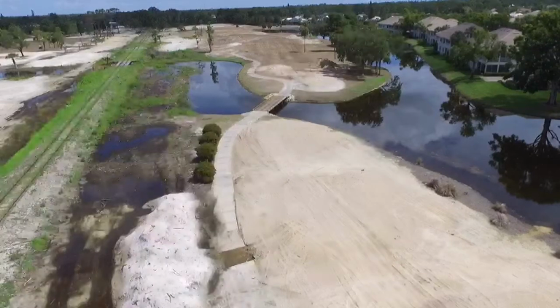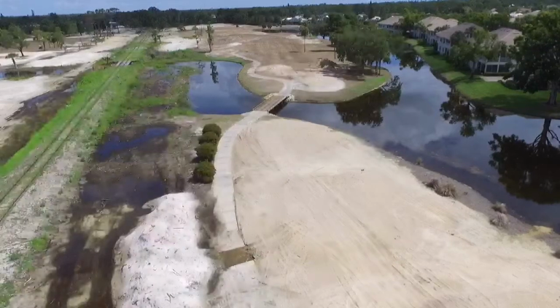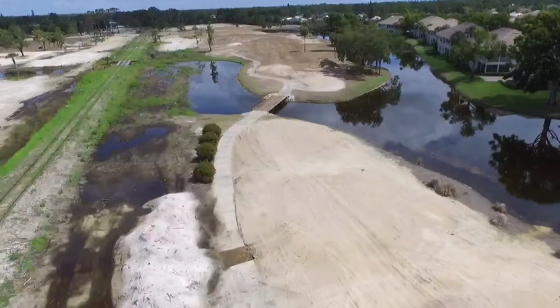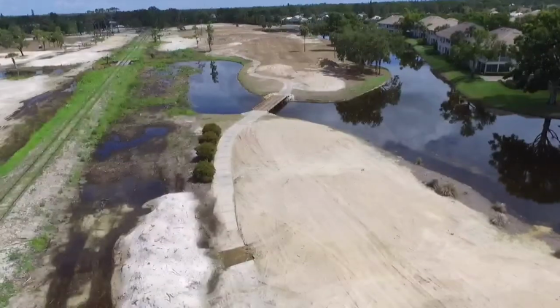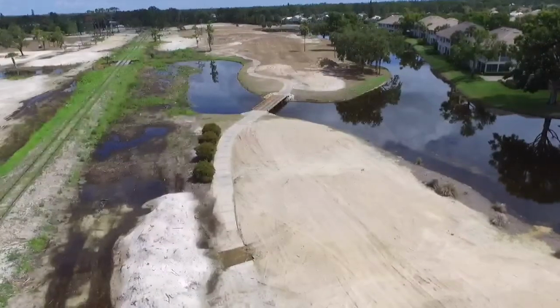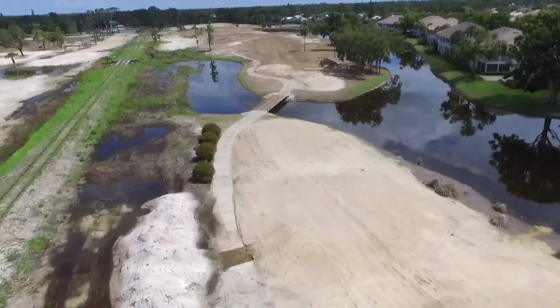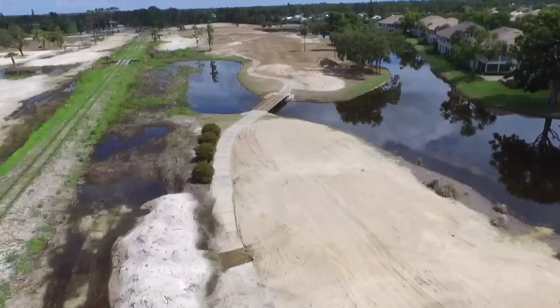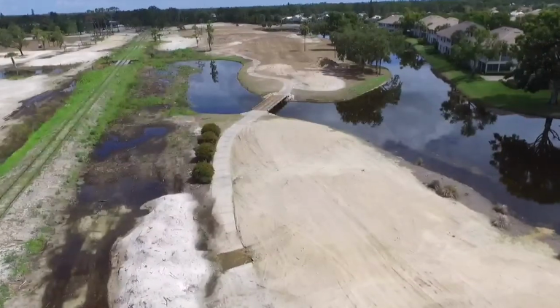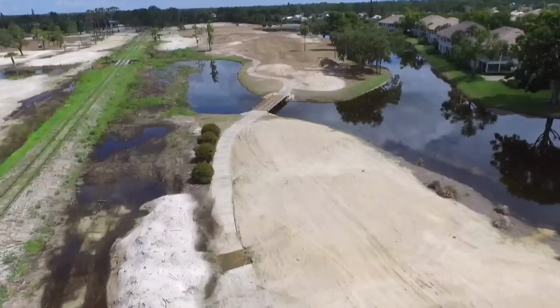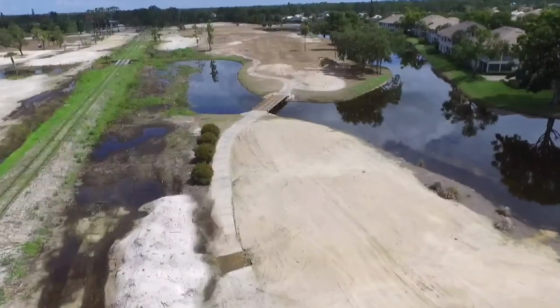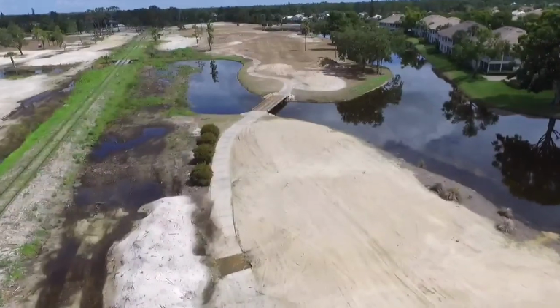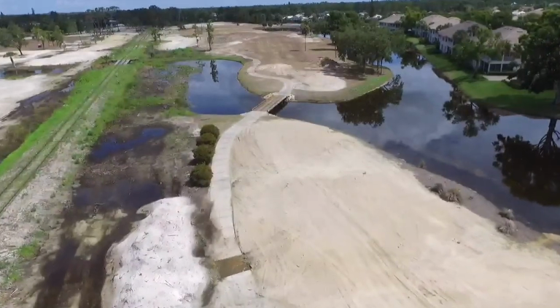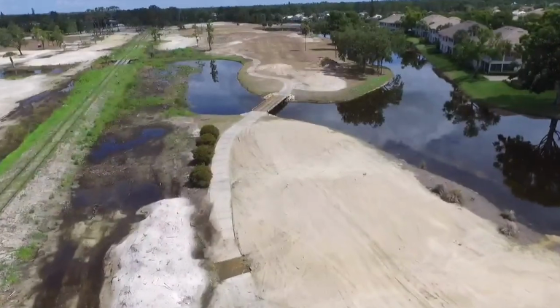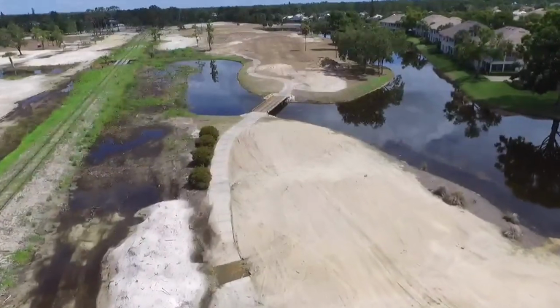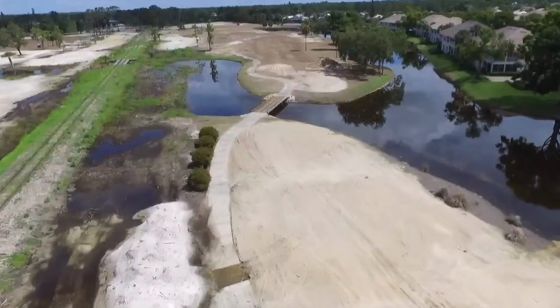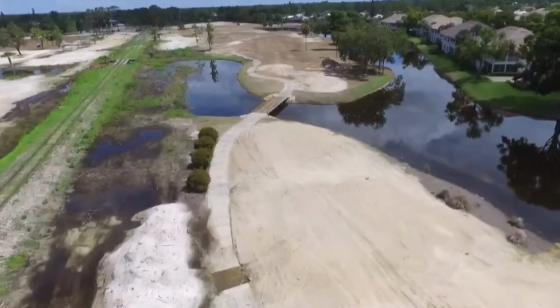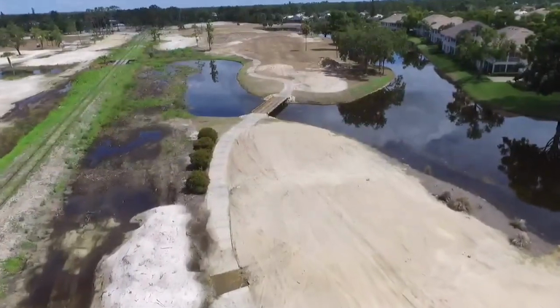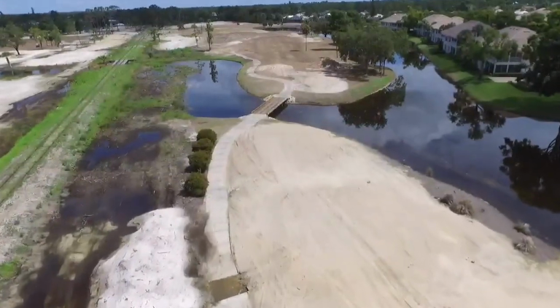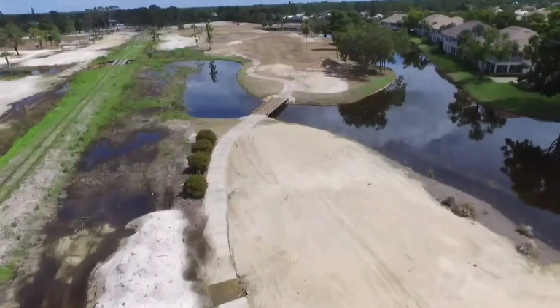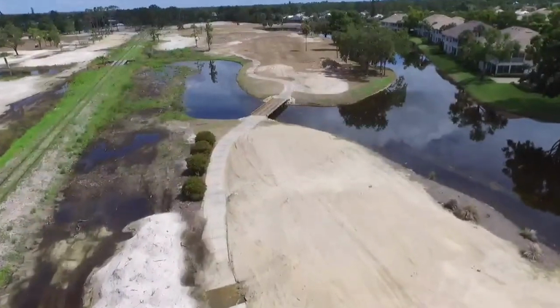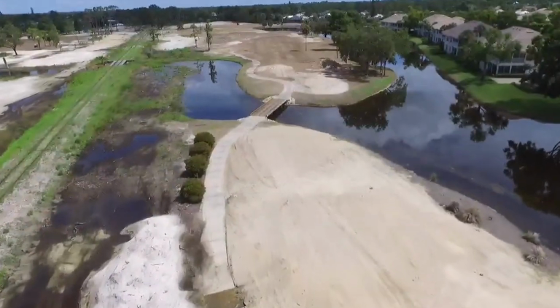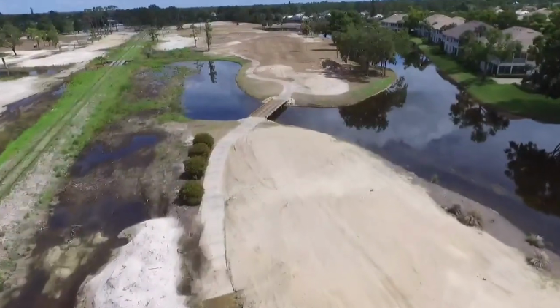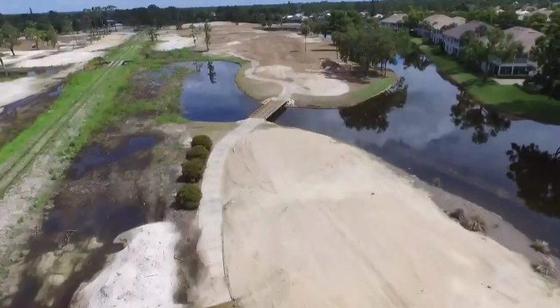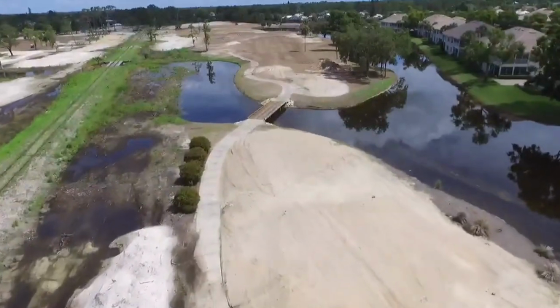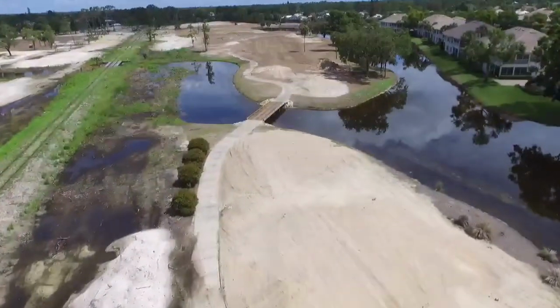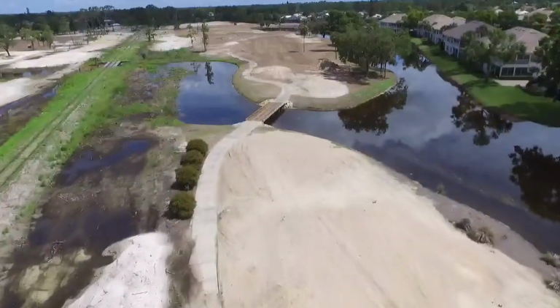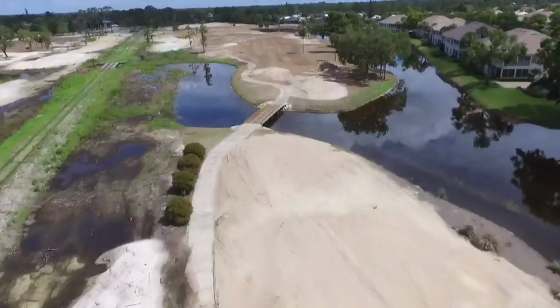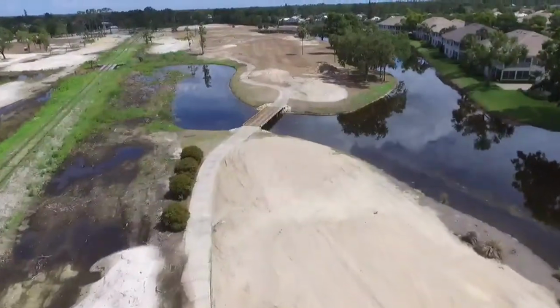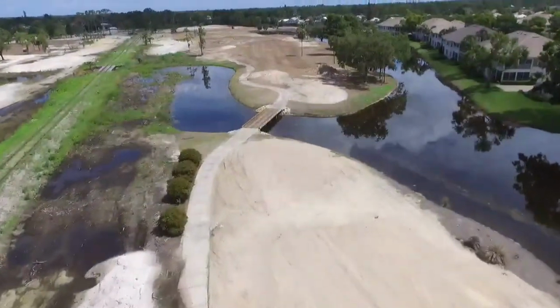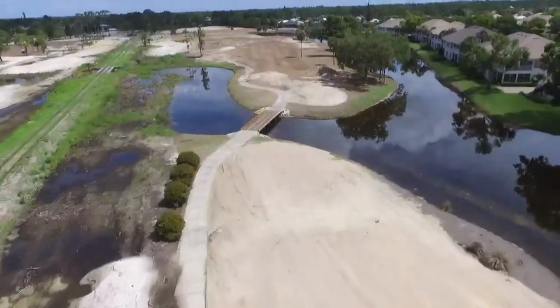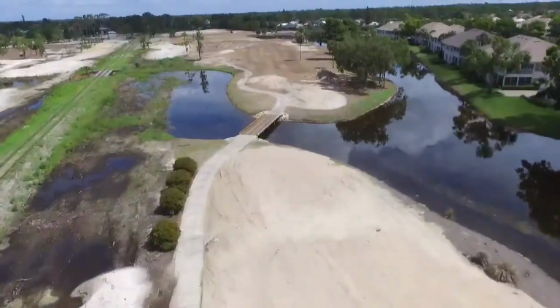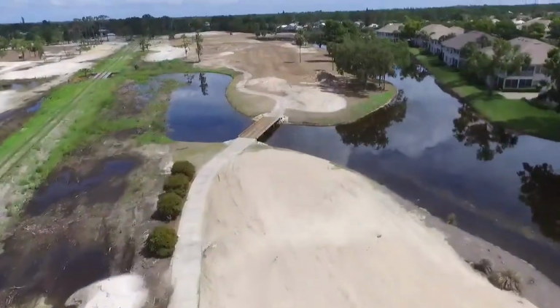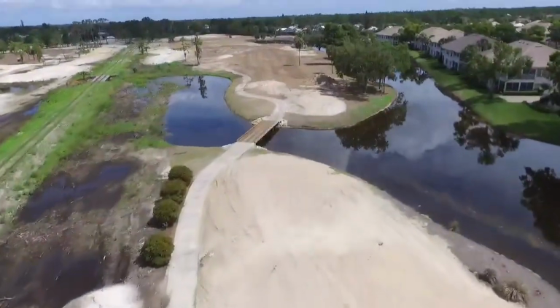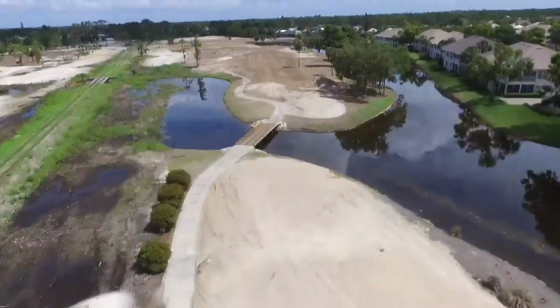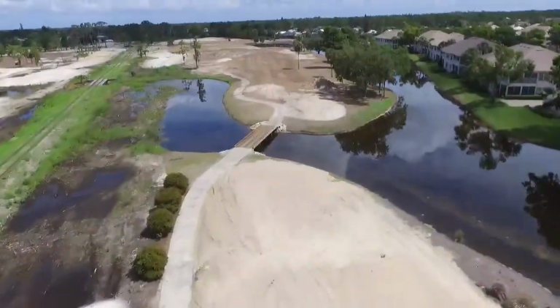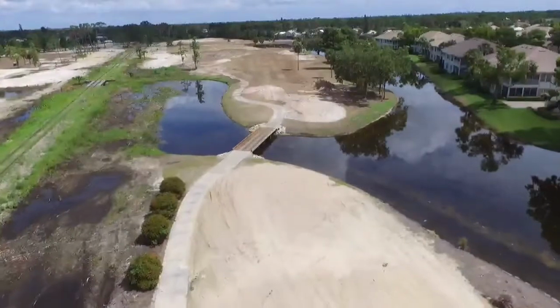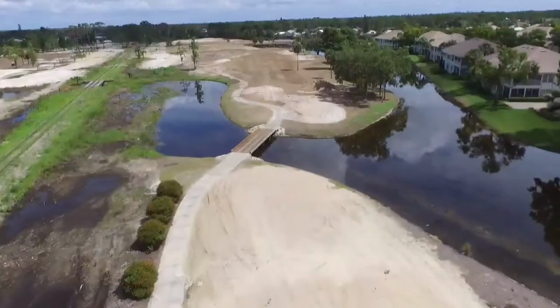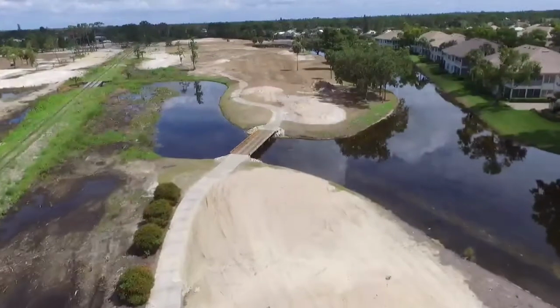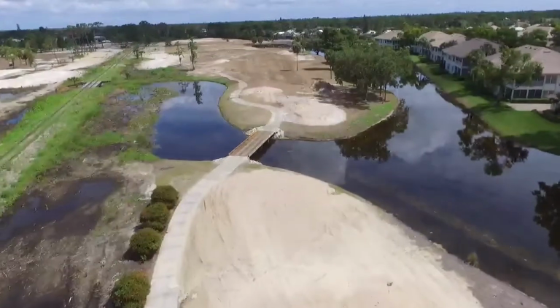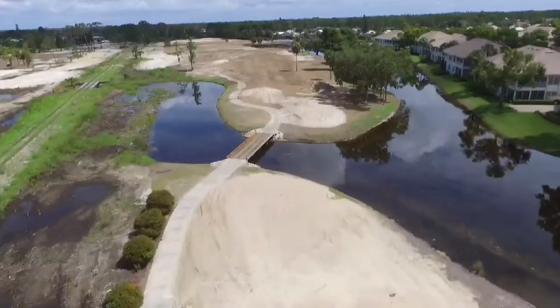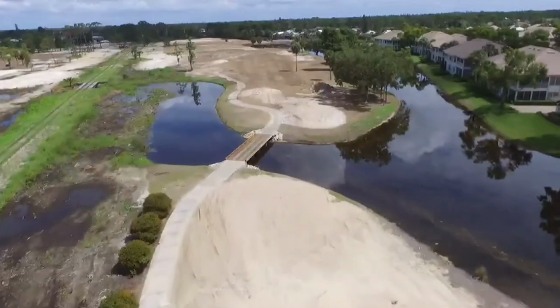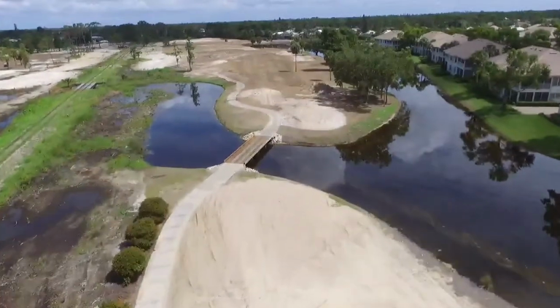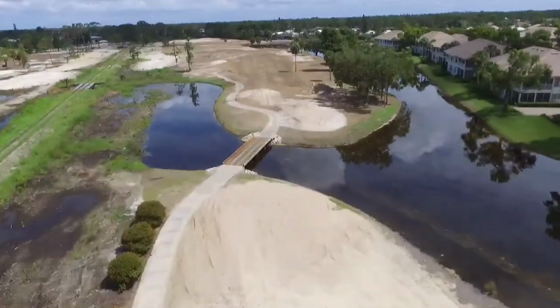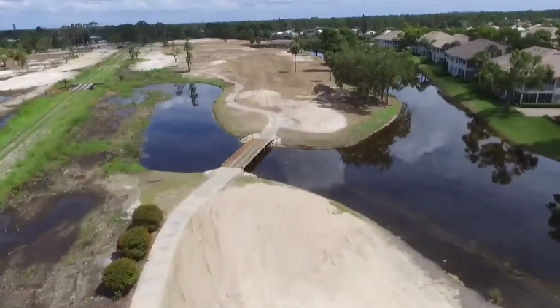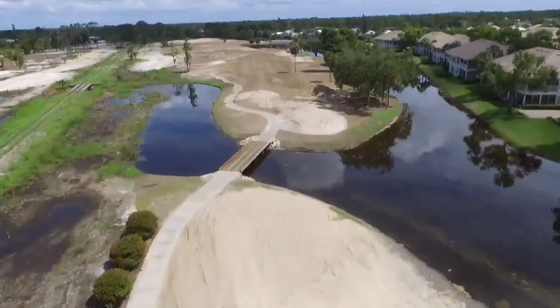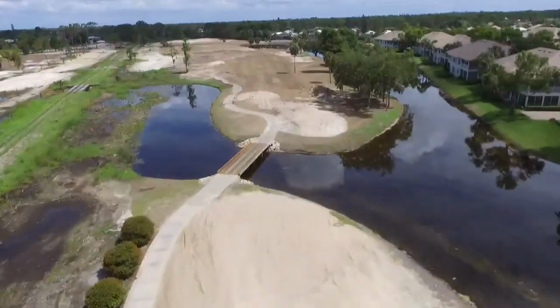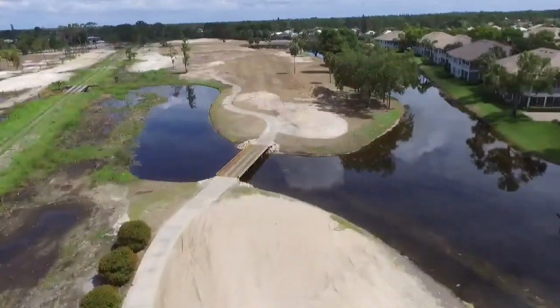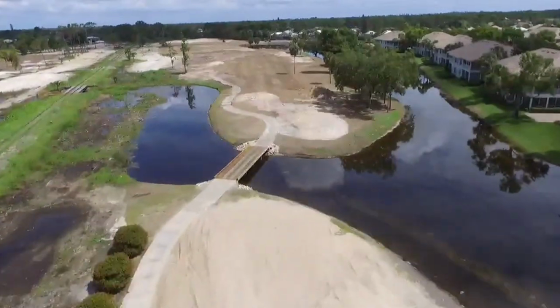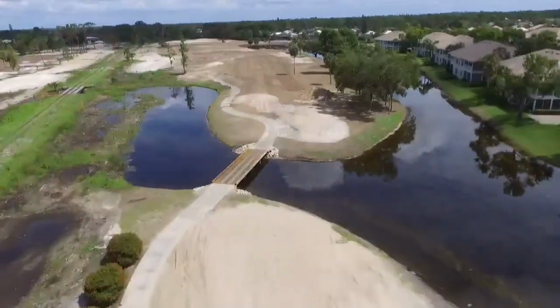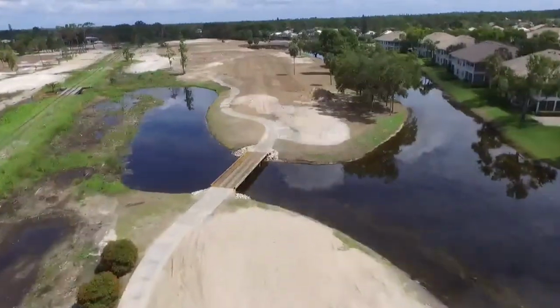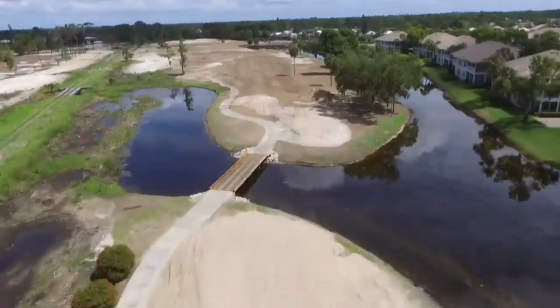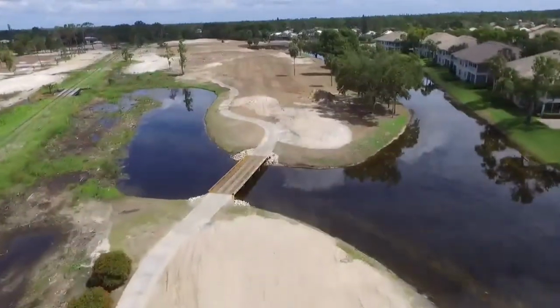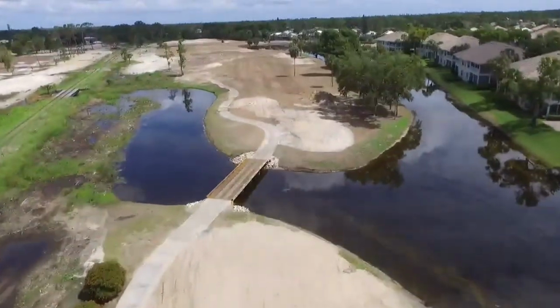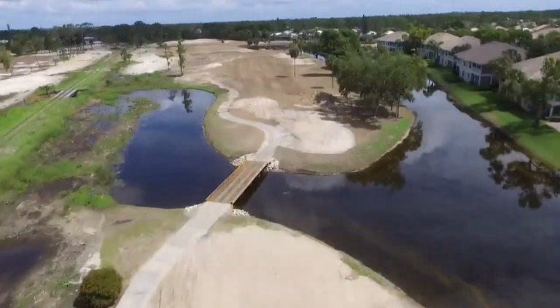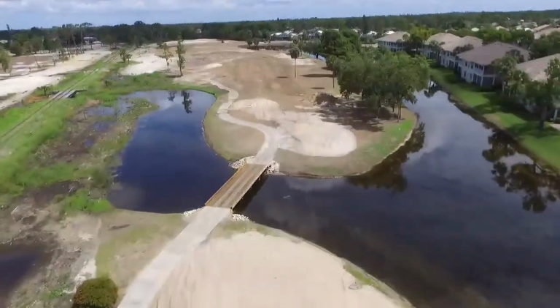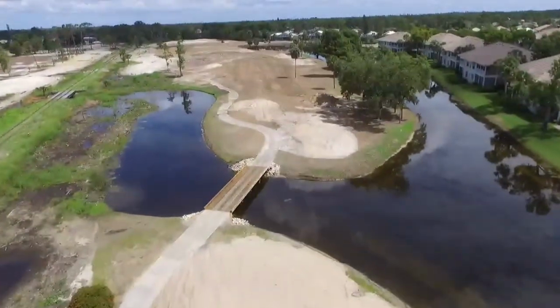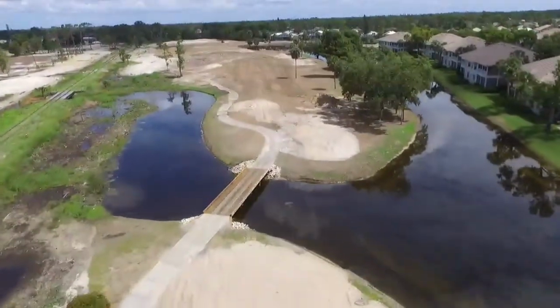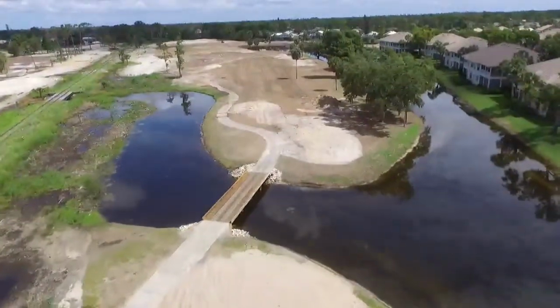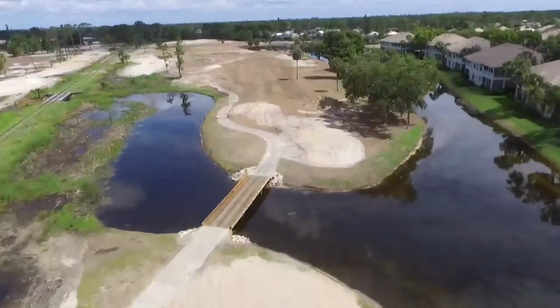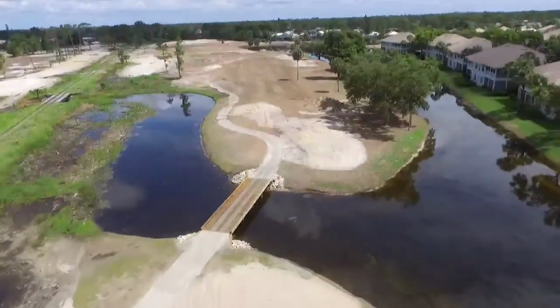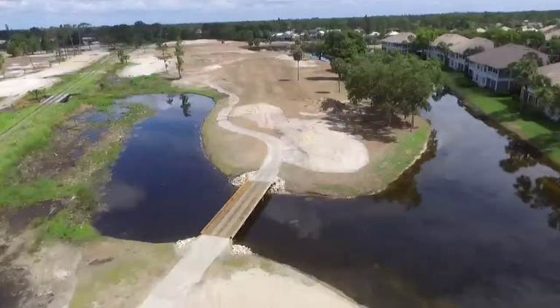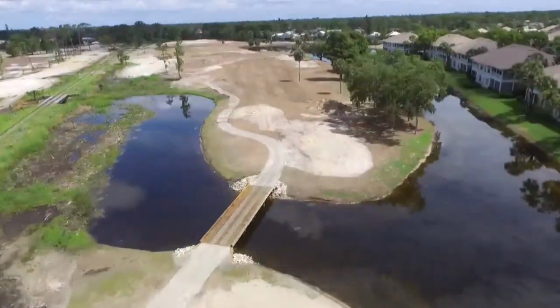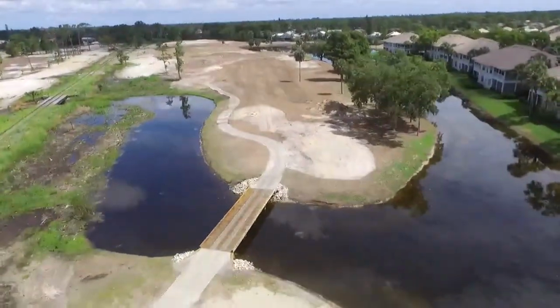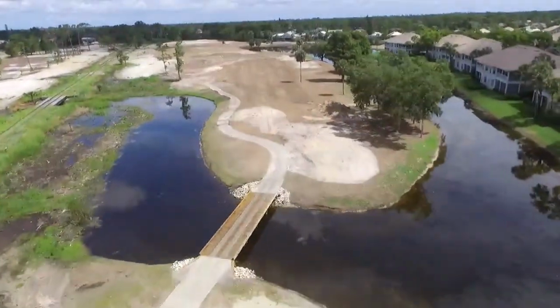Looking down at hole number two from what would be the white tees, crews have begun rough shaping this hole.